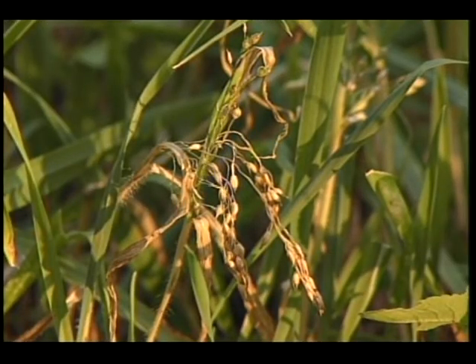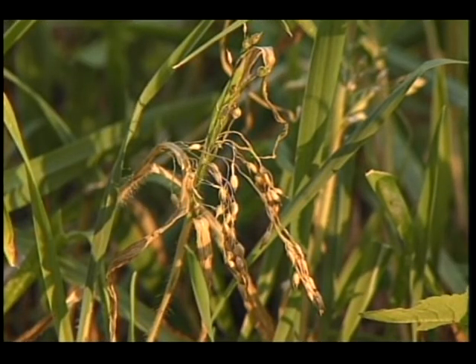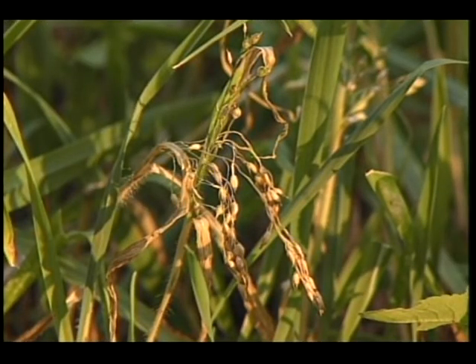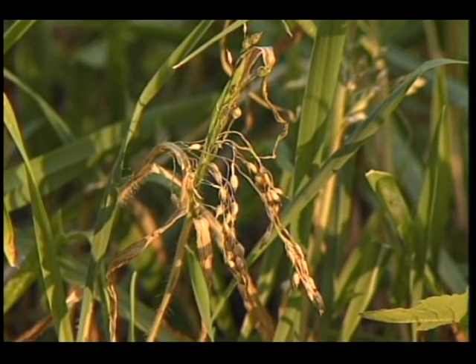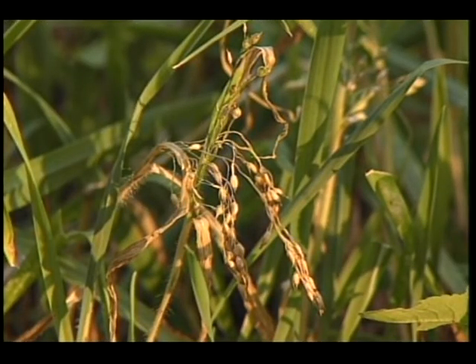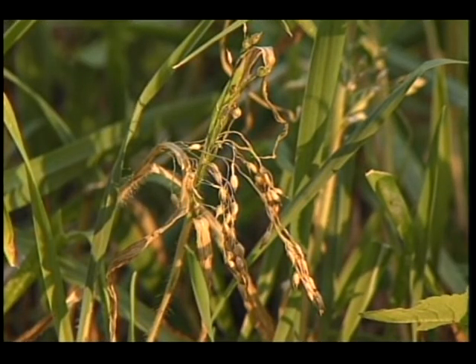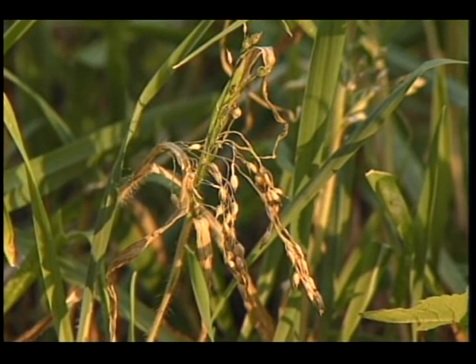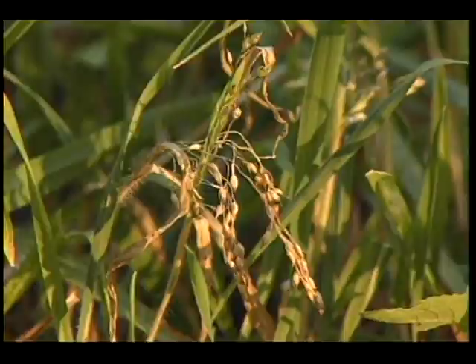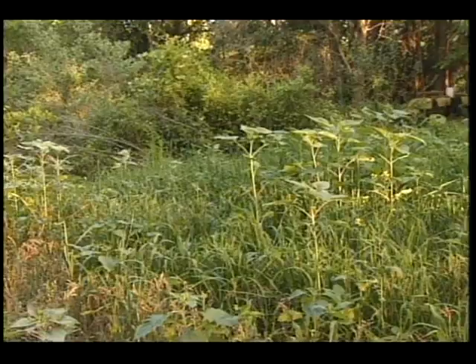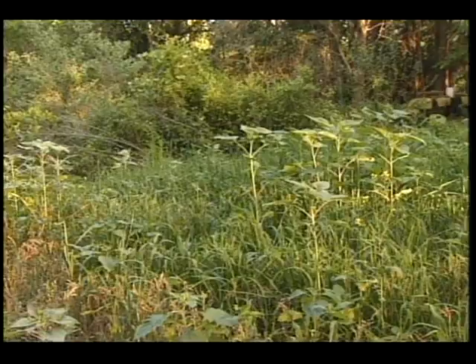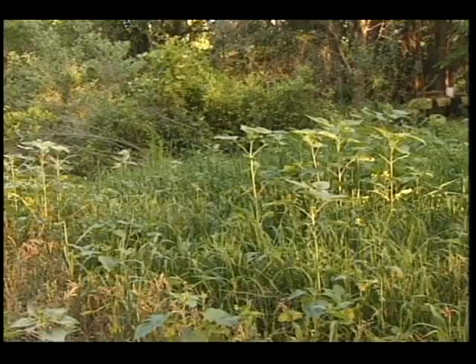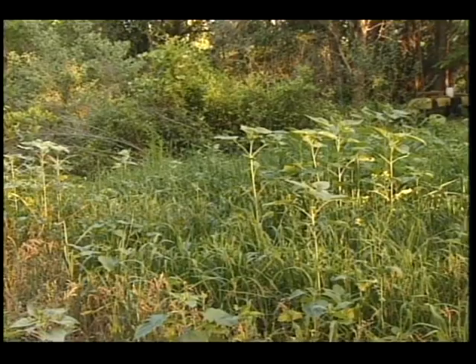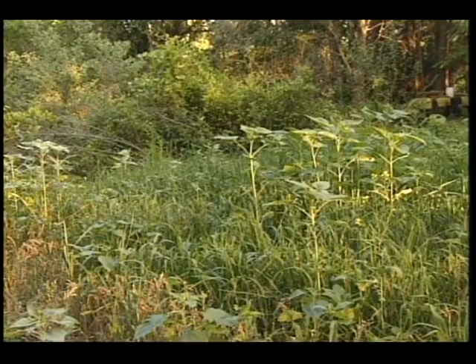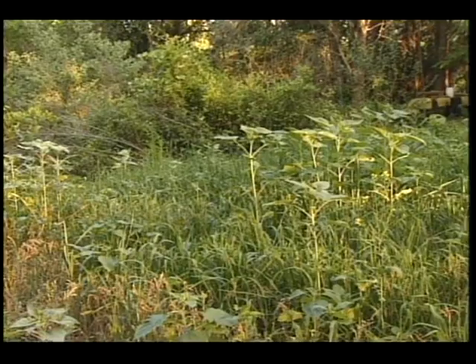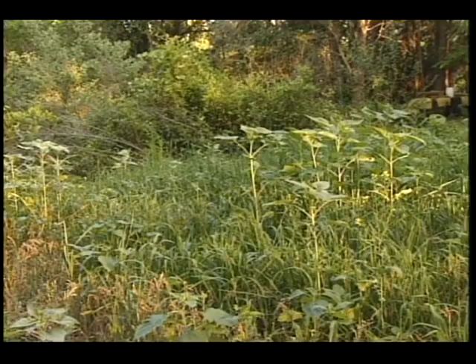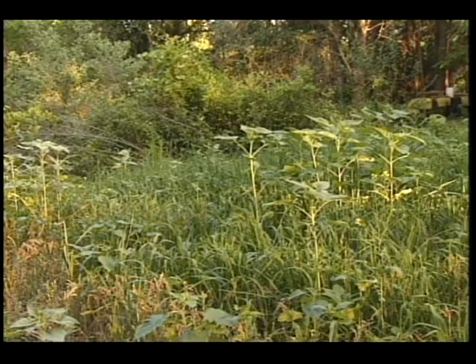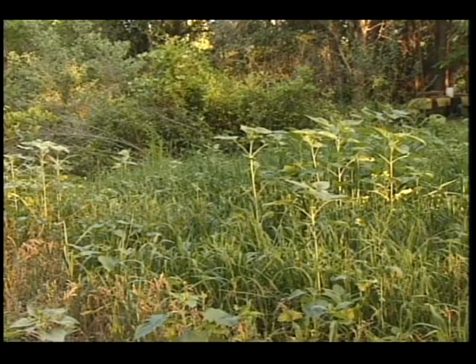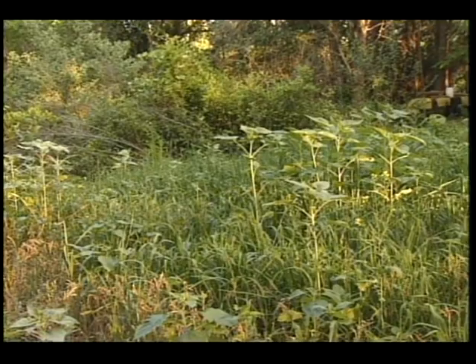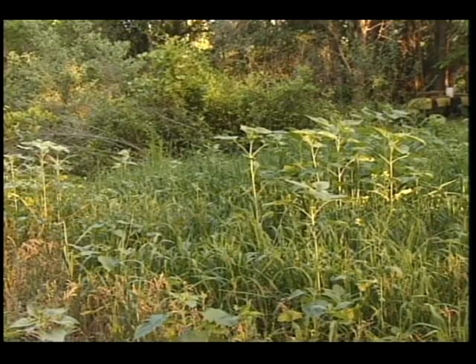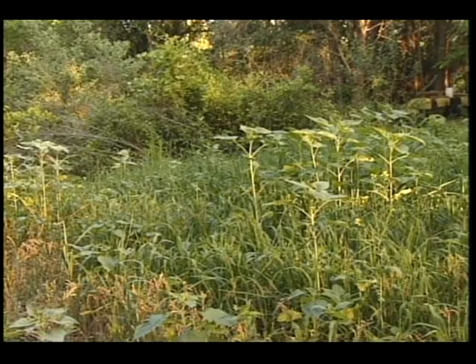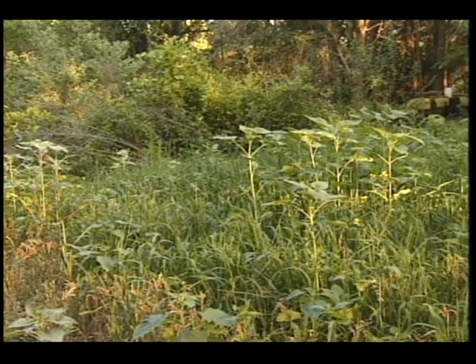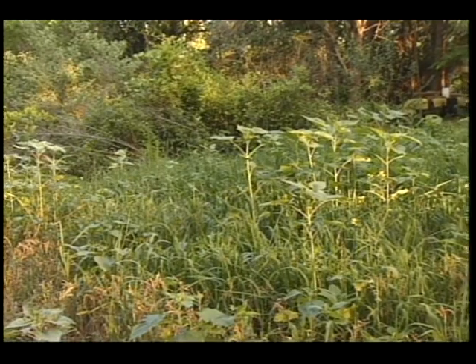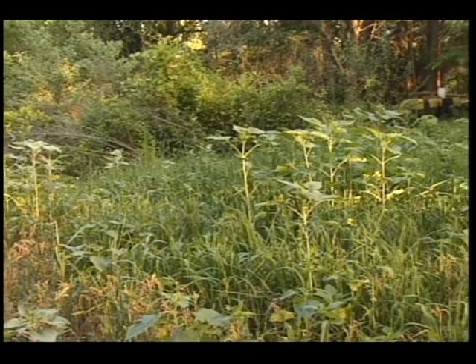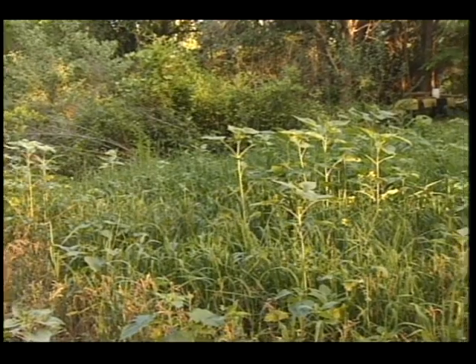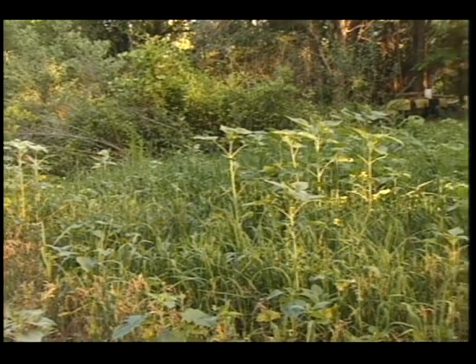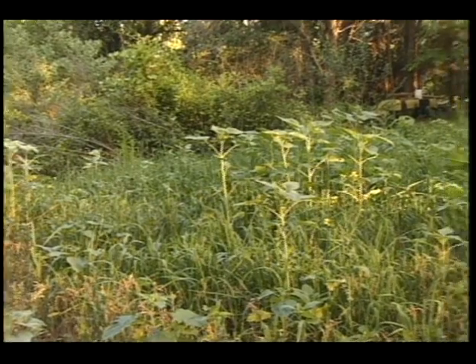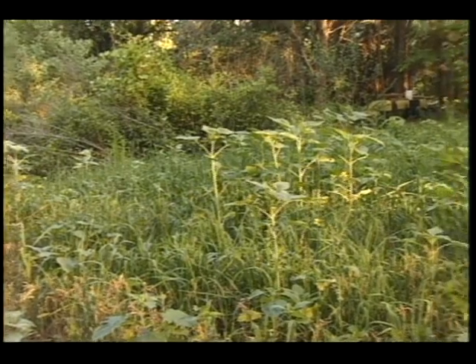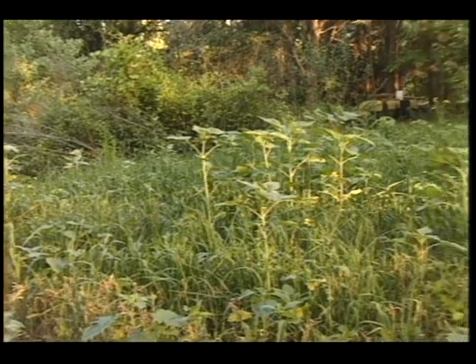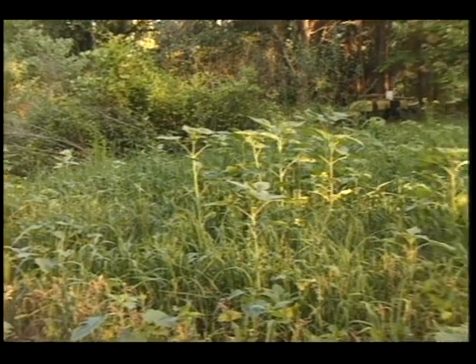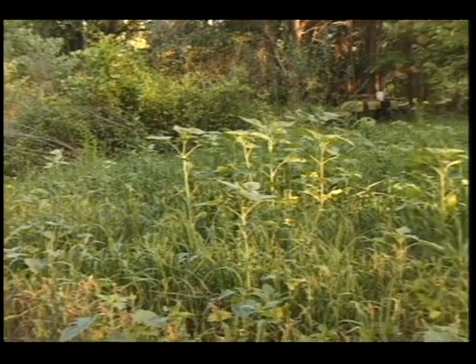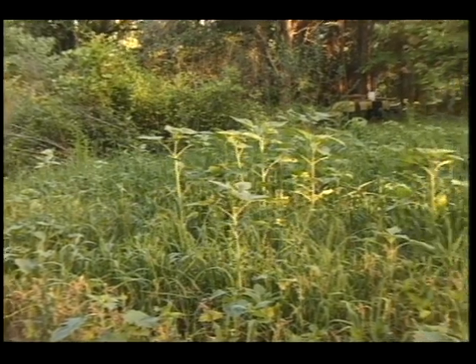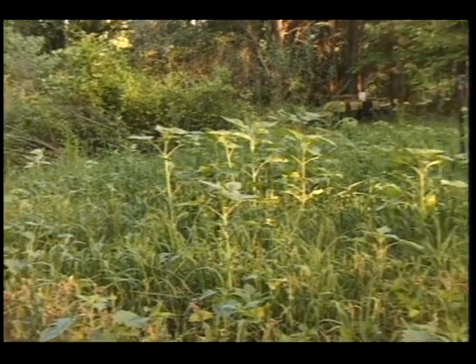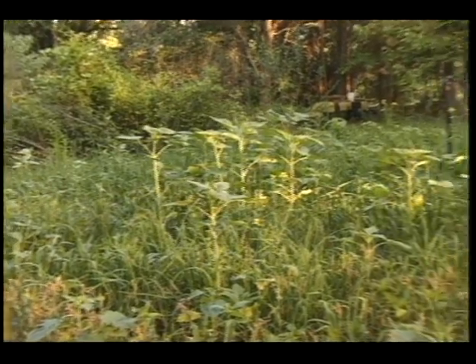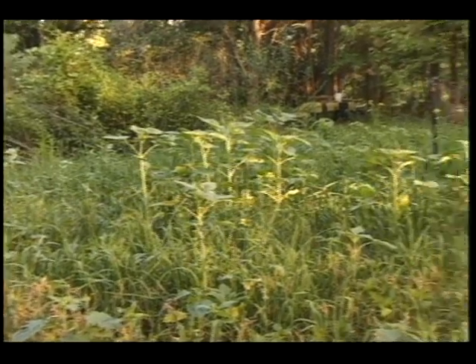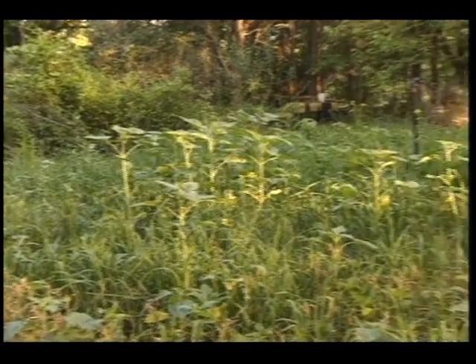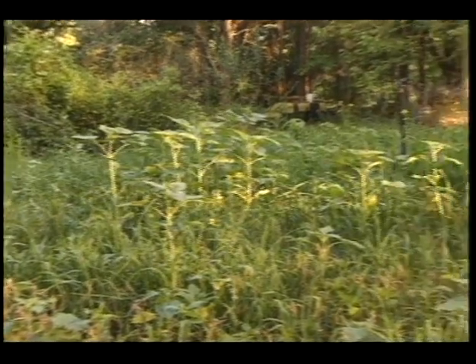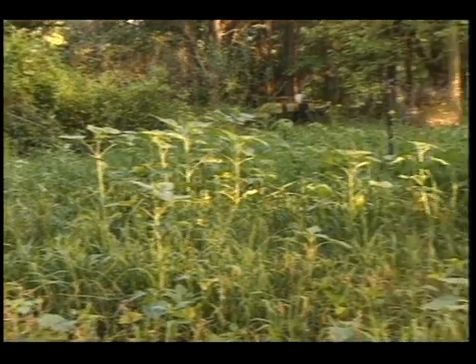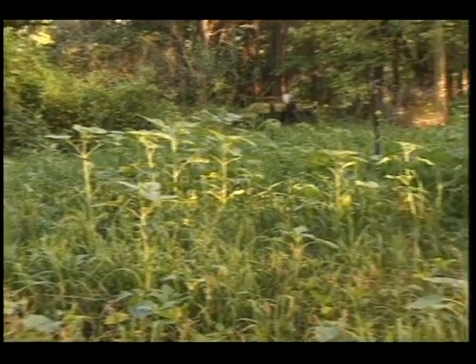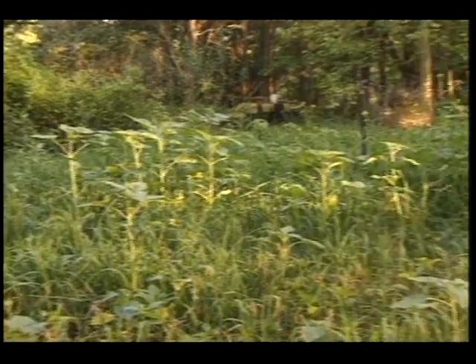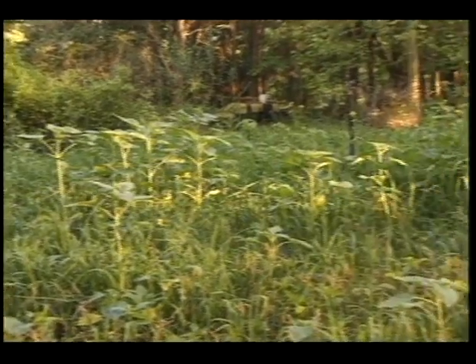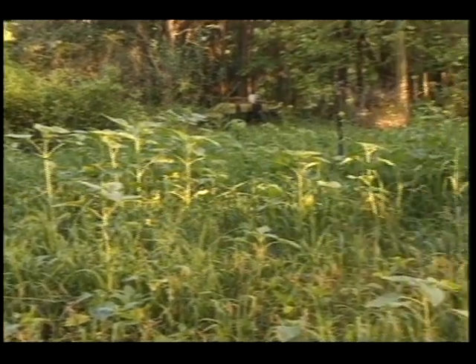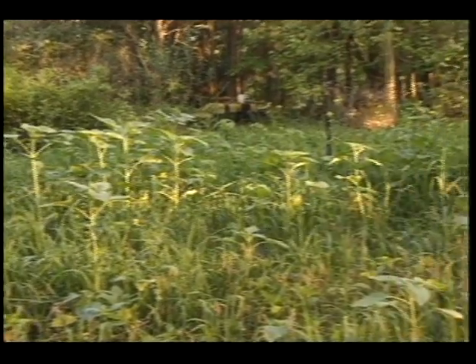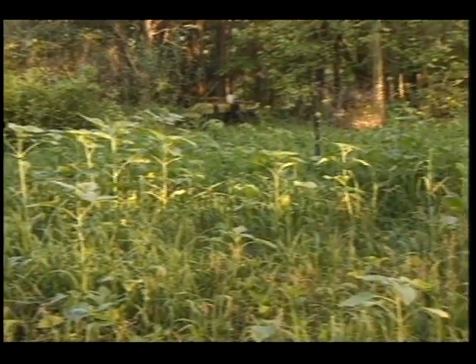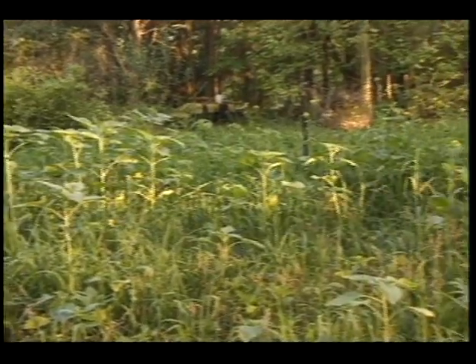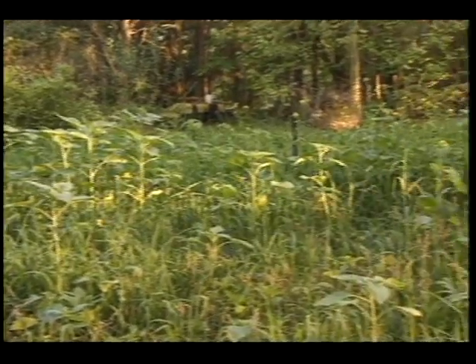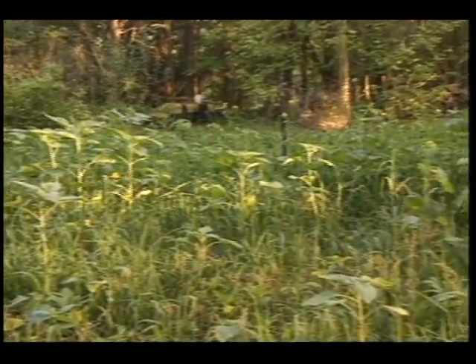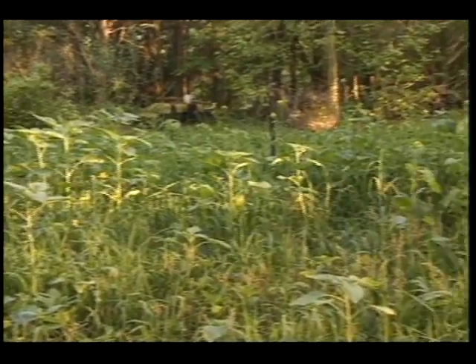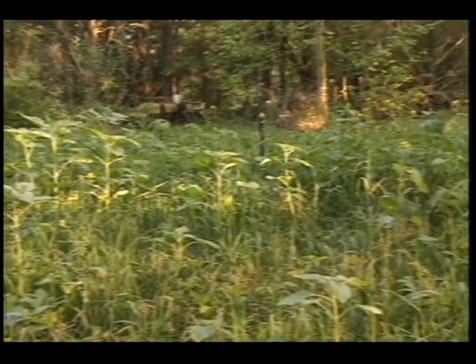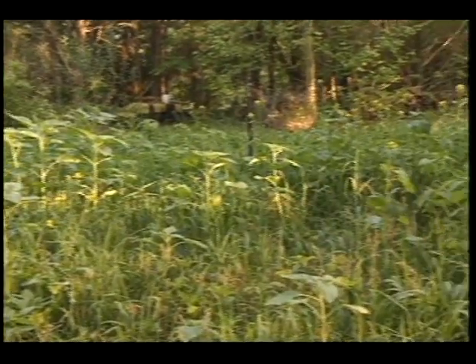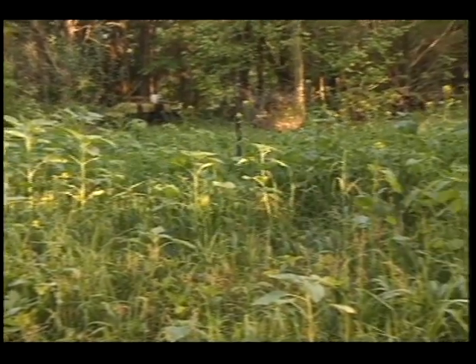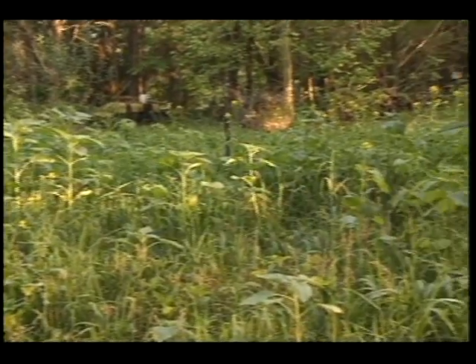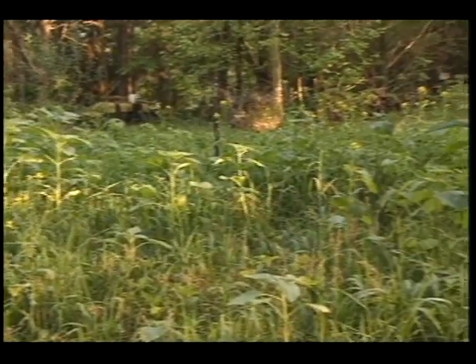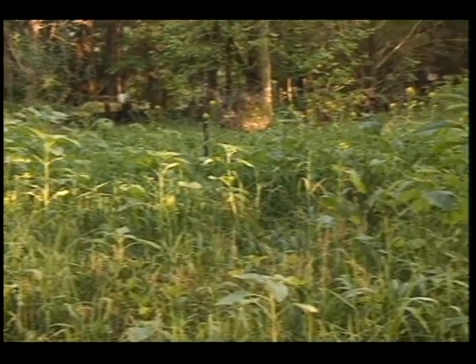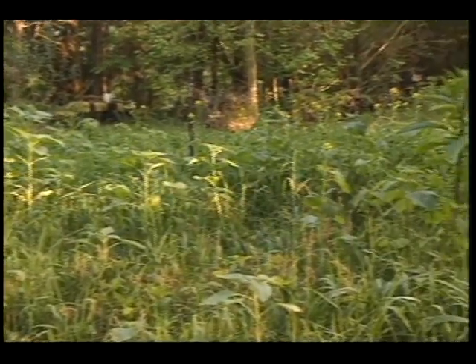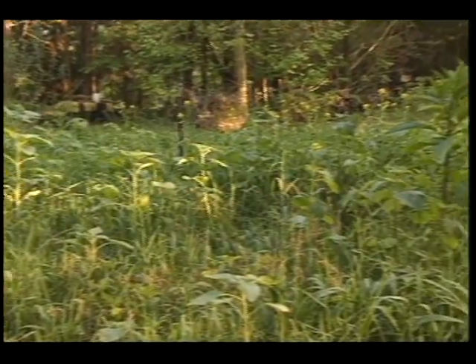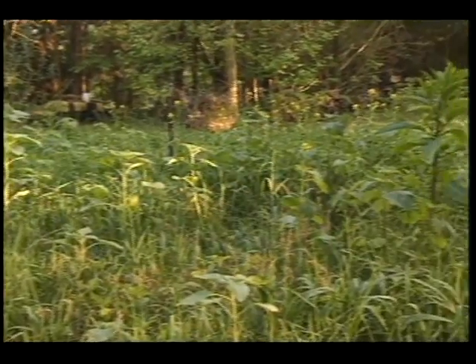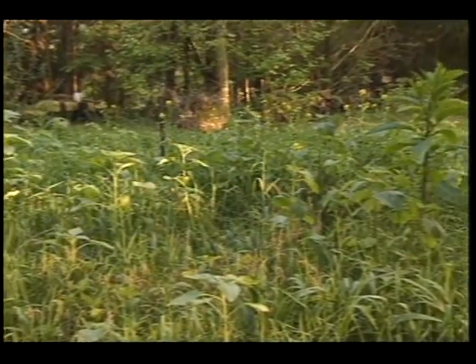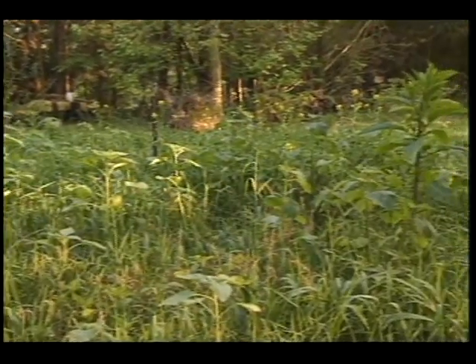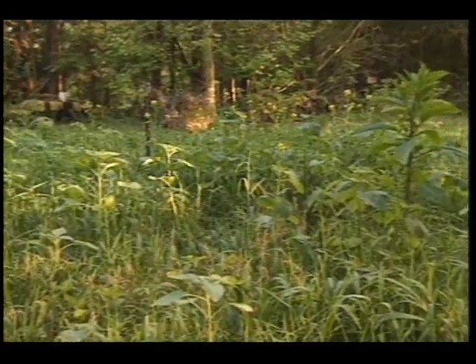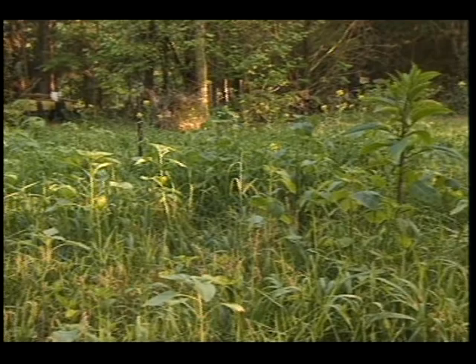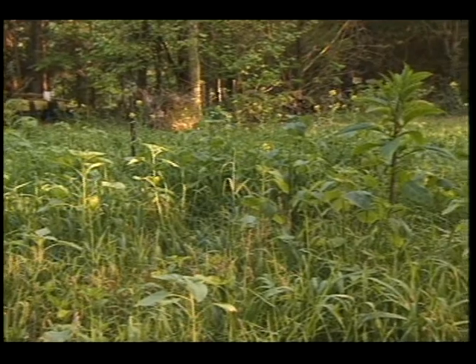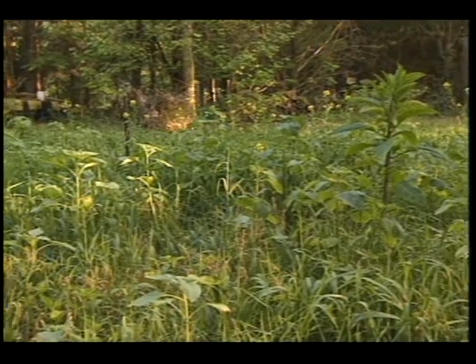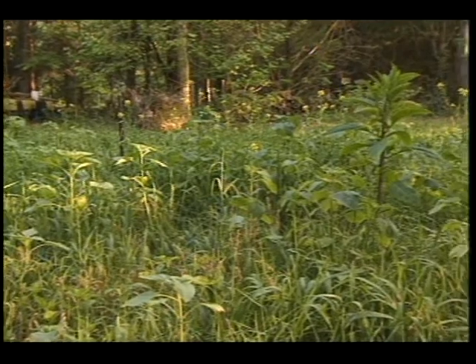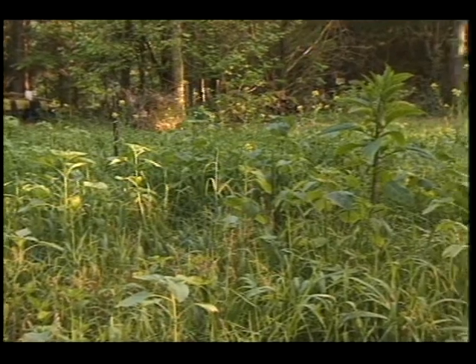No maintenance at all and it's a good naturalistic setting and the birds really like it. What do you call this? That's my bird plot.